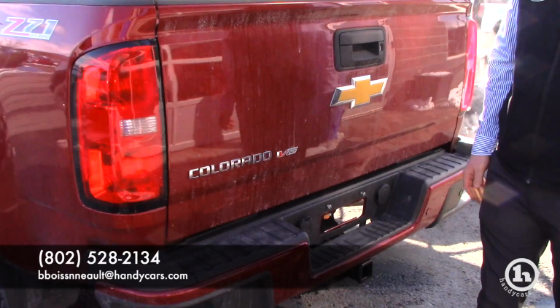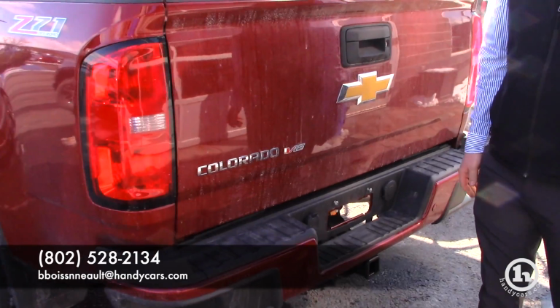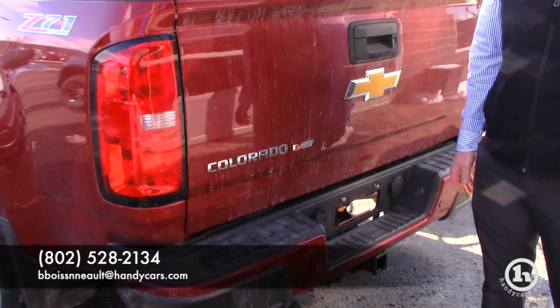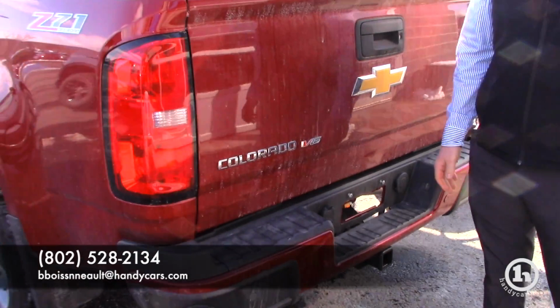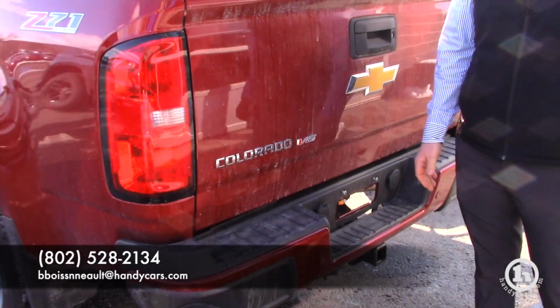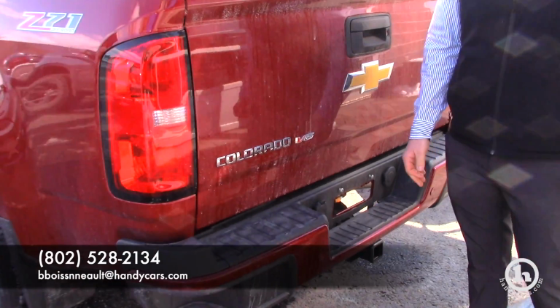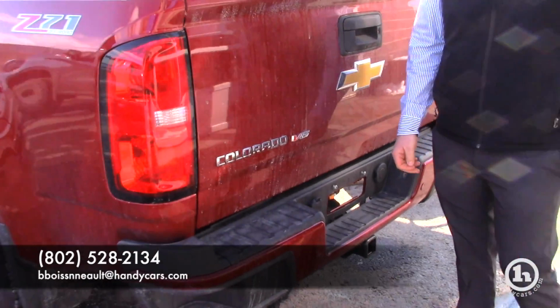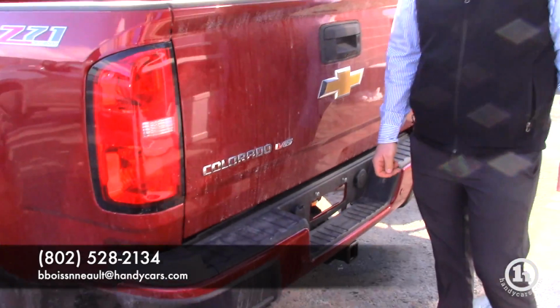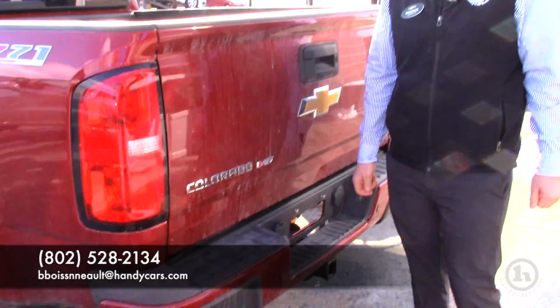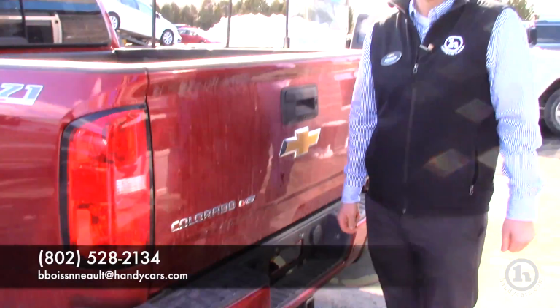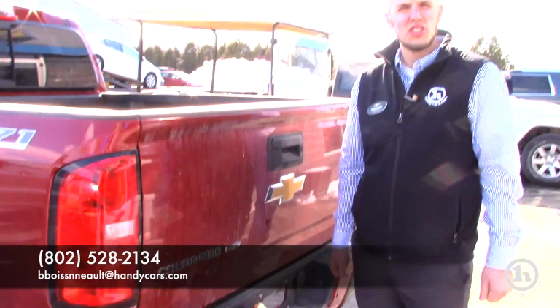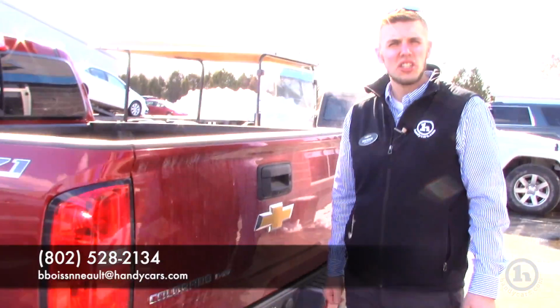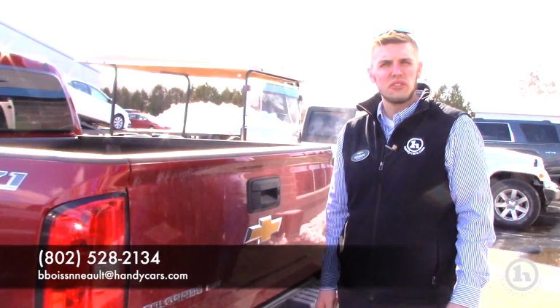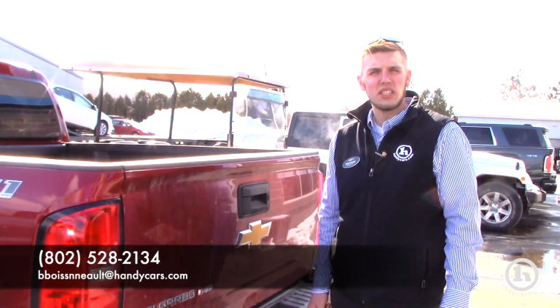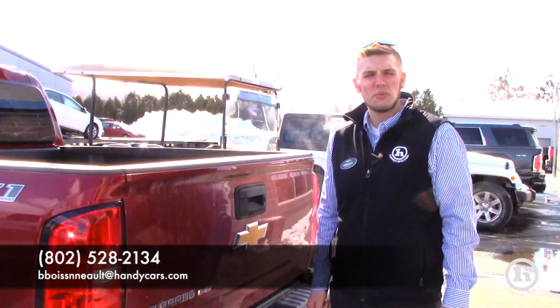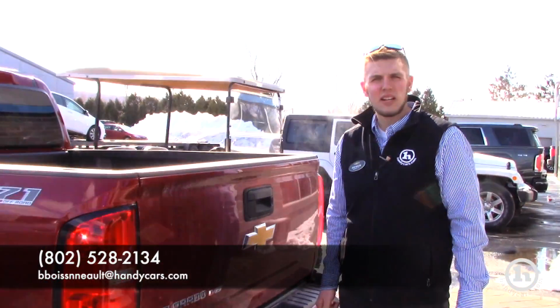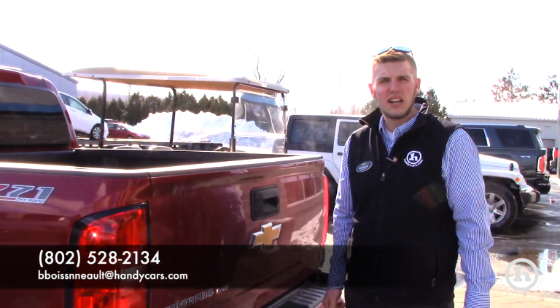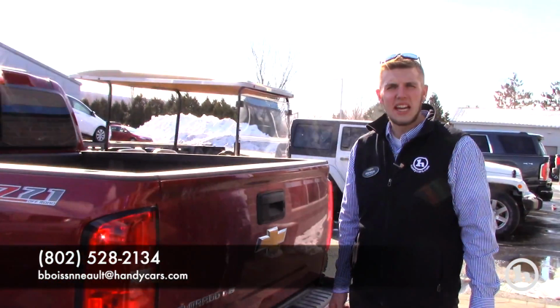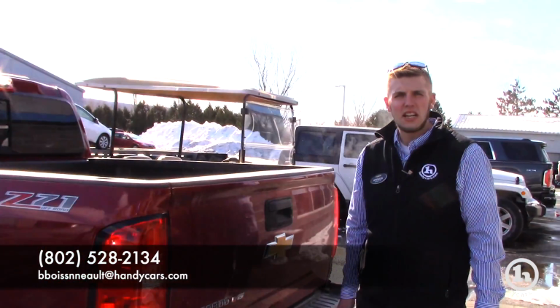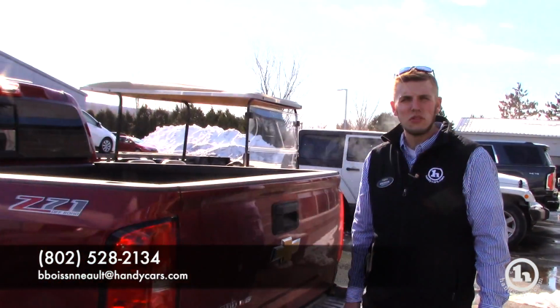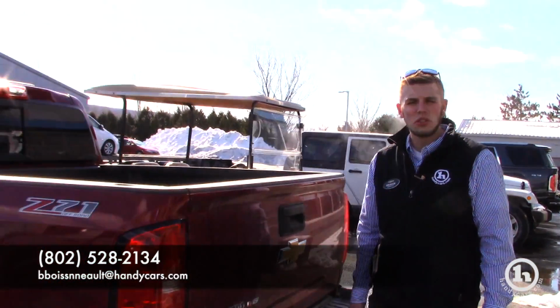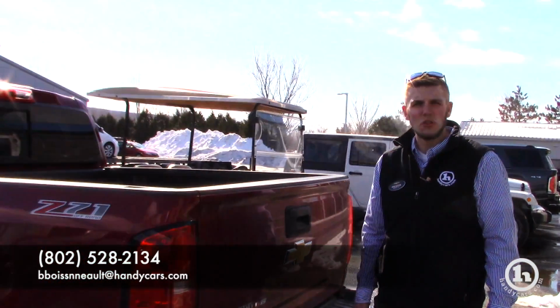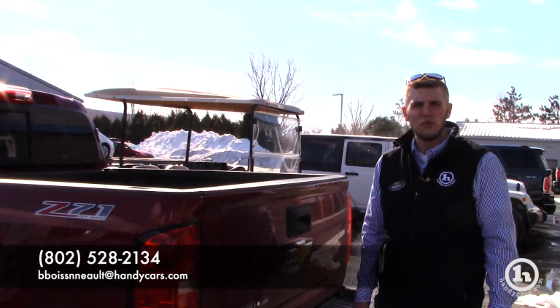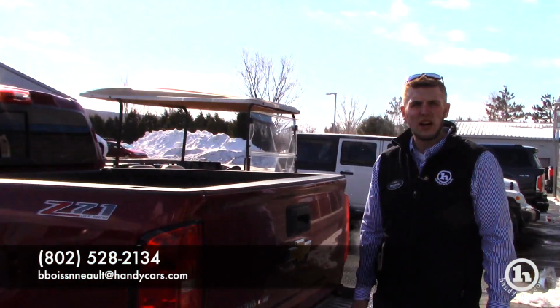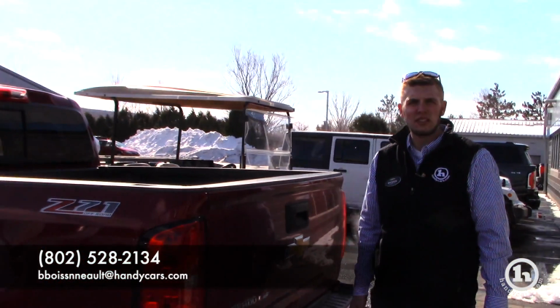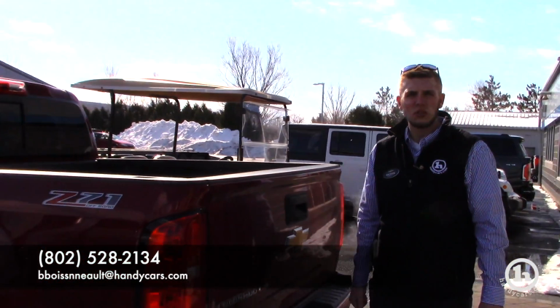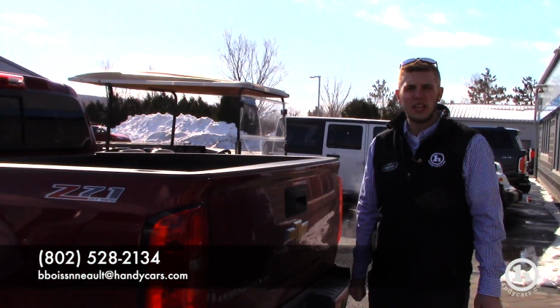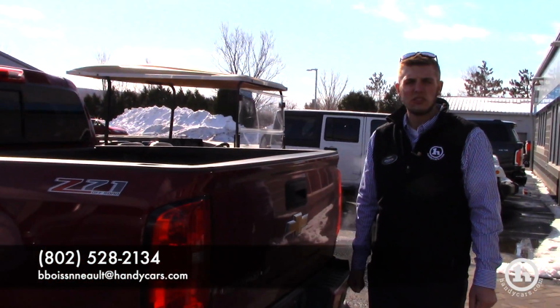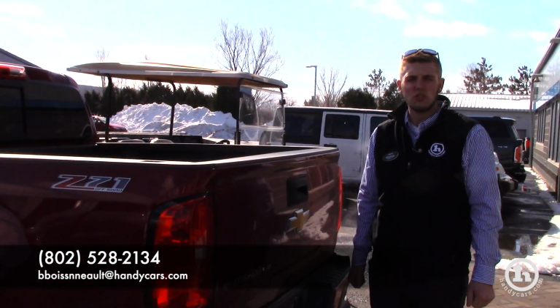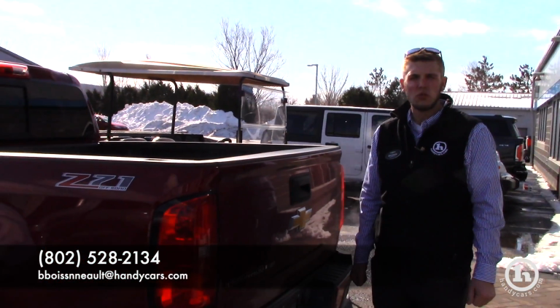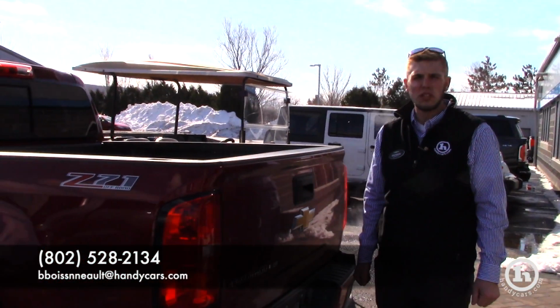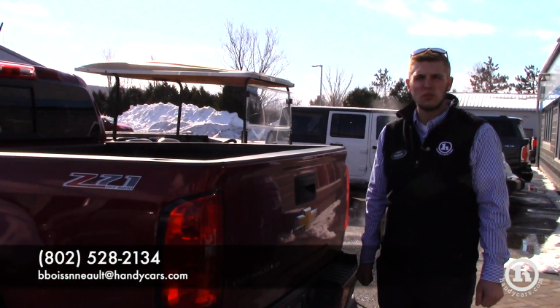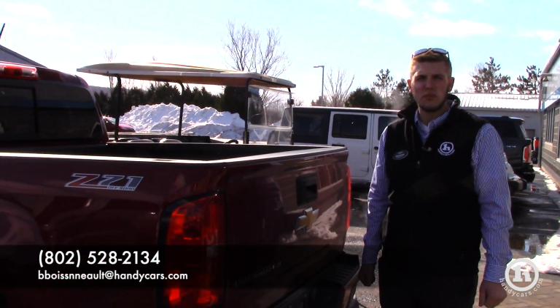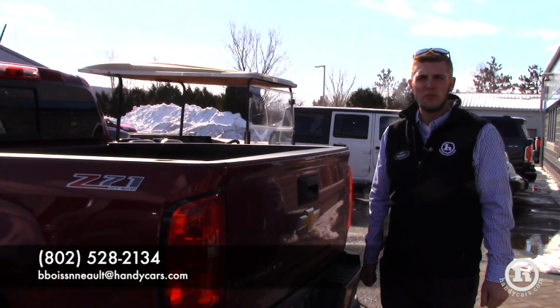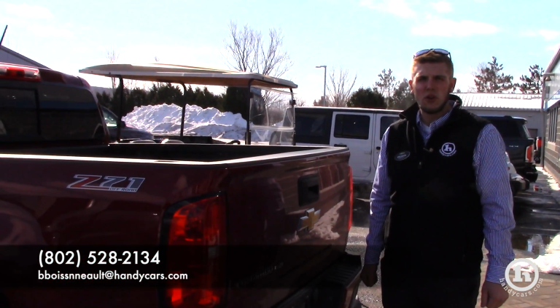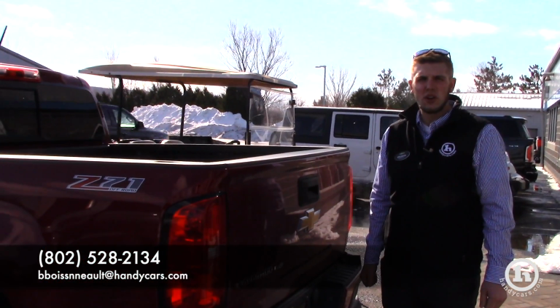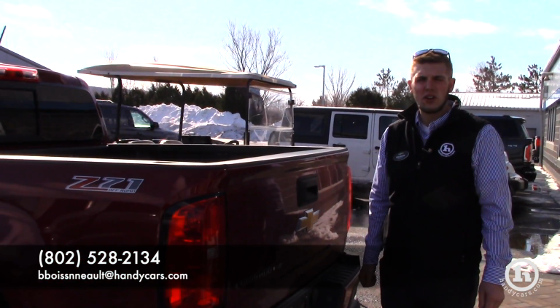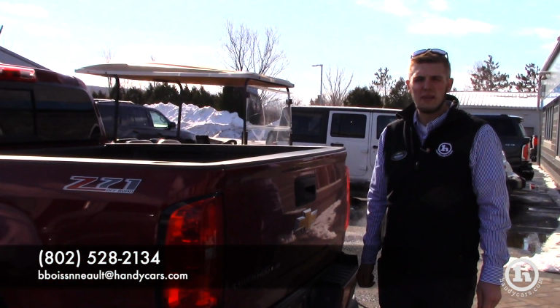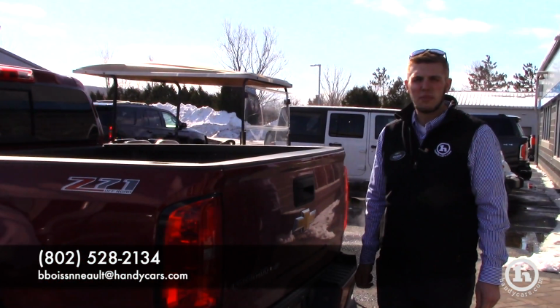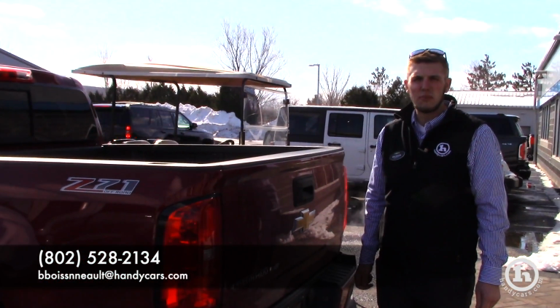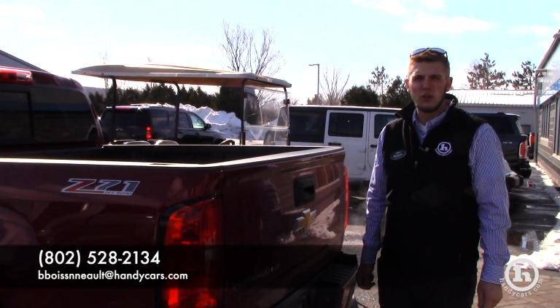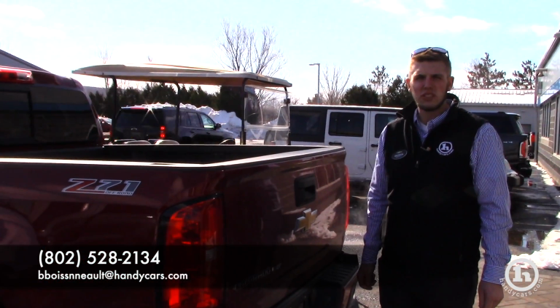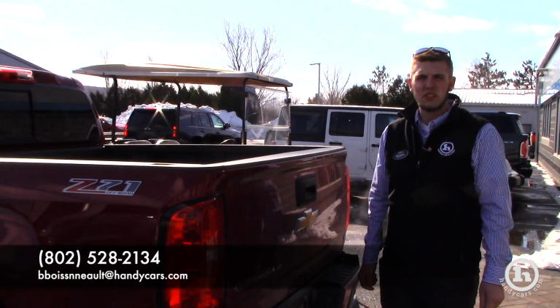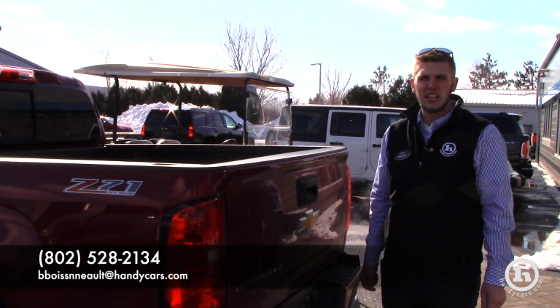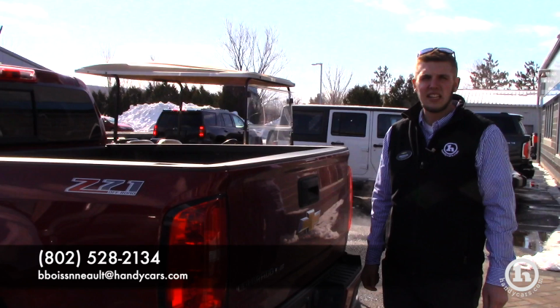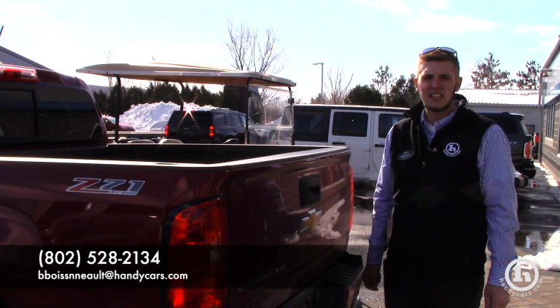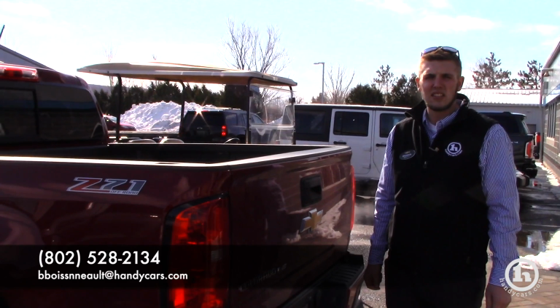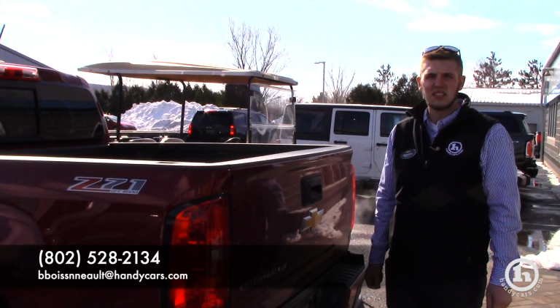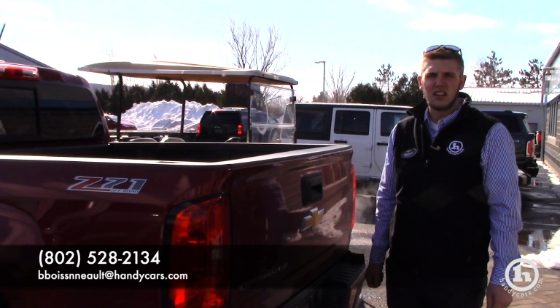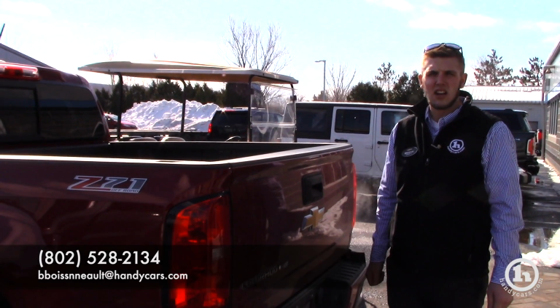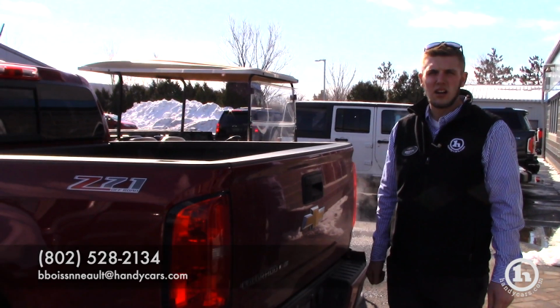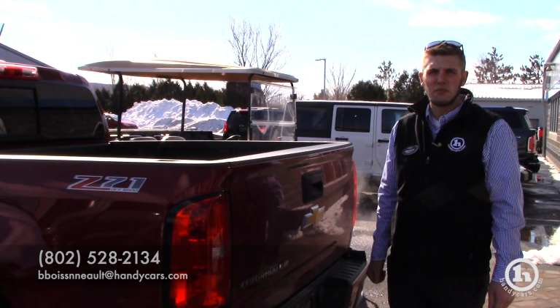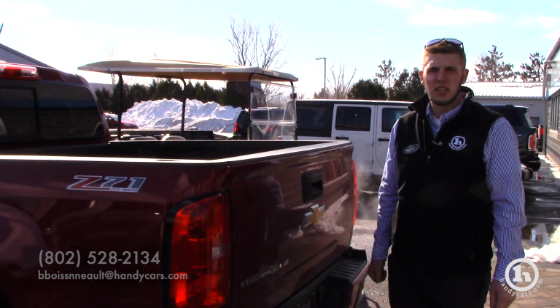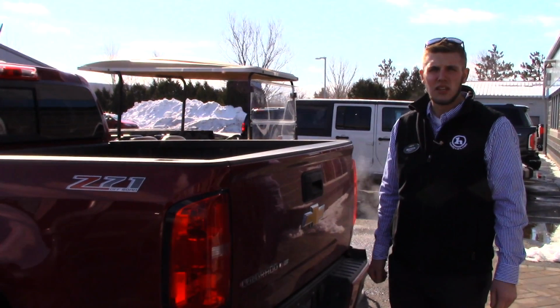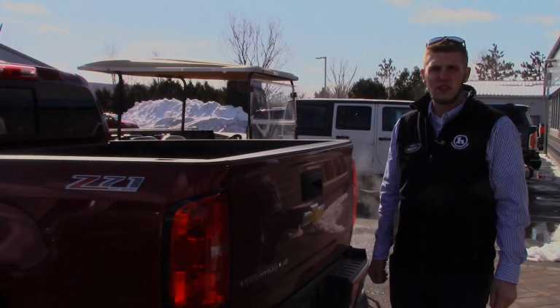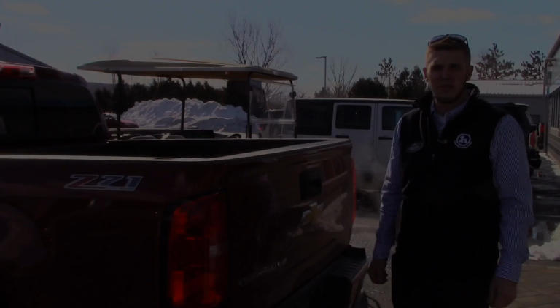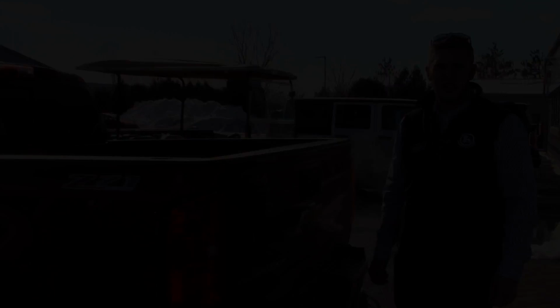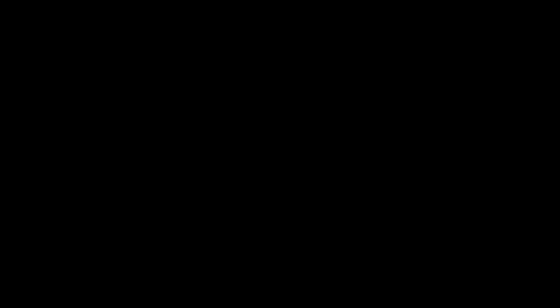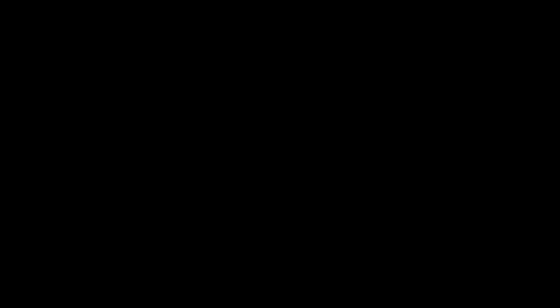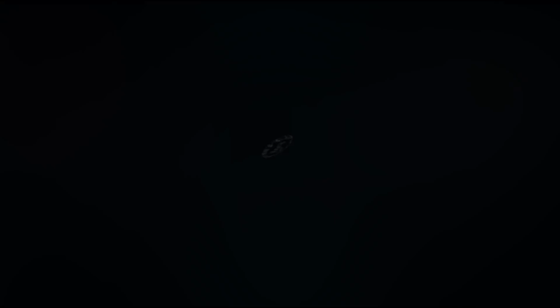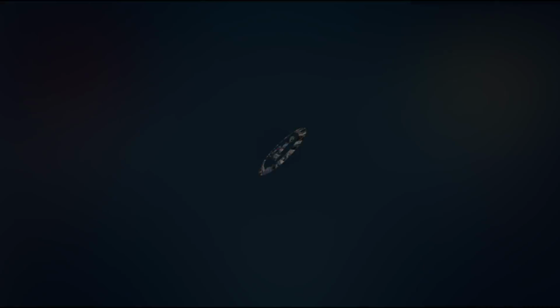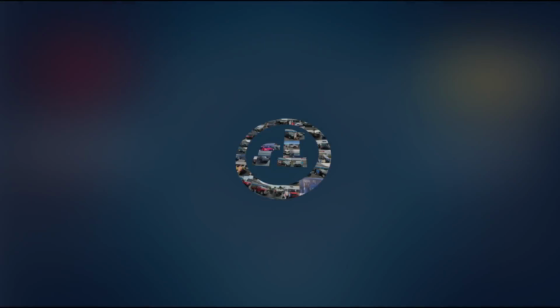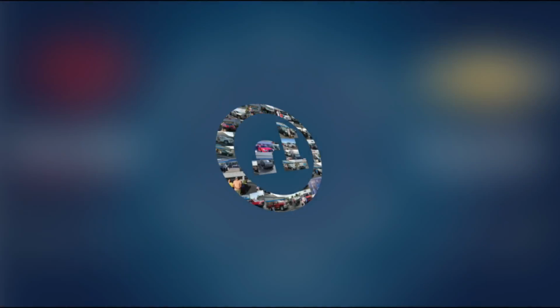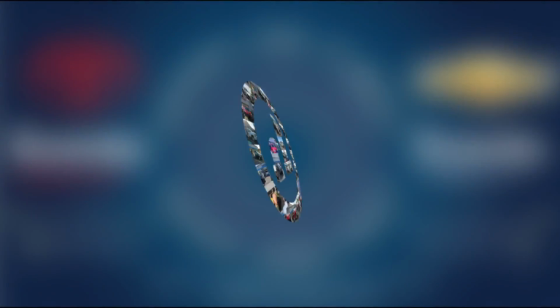If you have any other questions, you can reach me here at 802-528-2134 or at bboysandhandycars.com. Thank you very much.